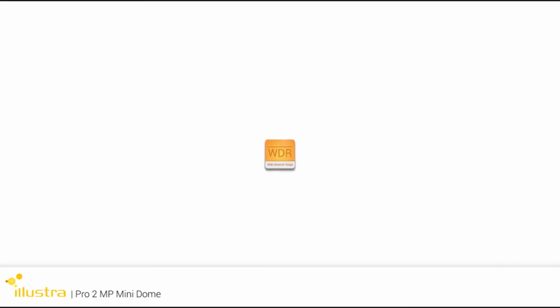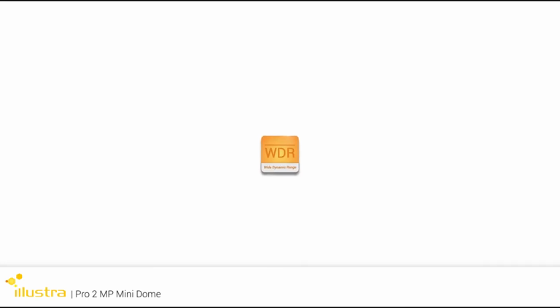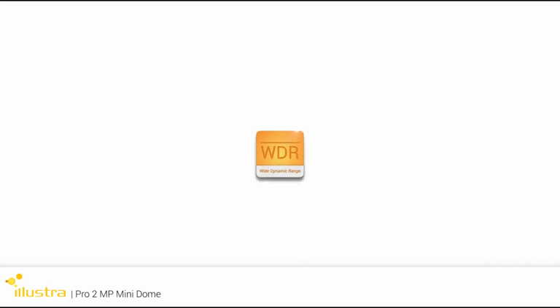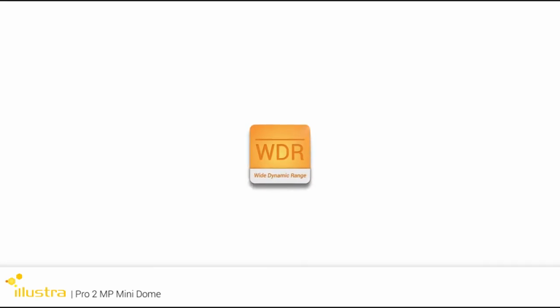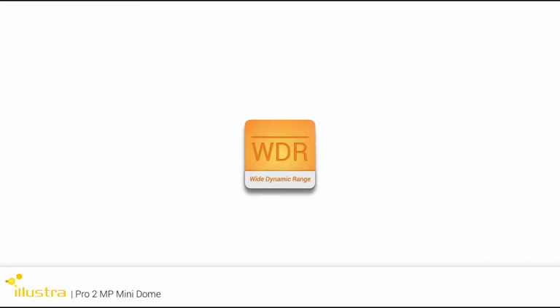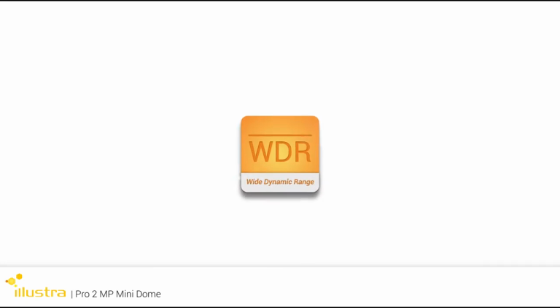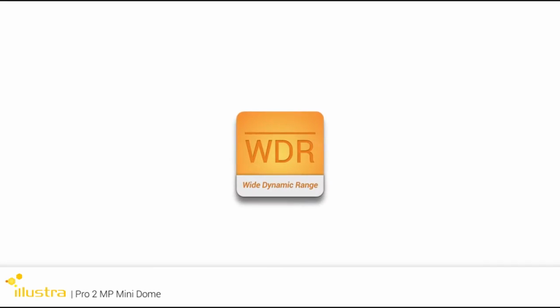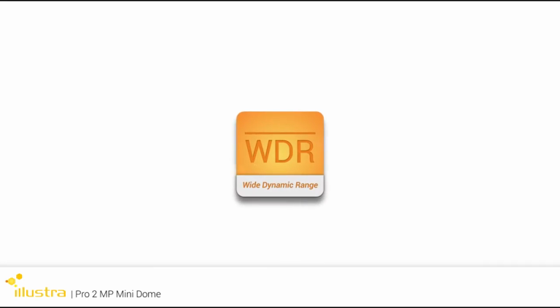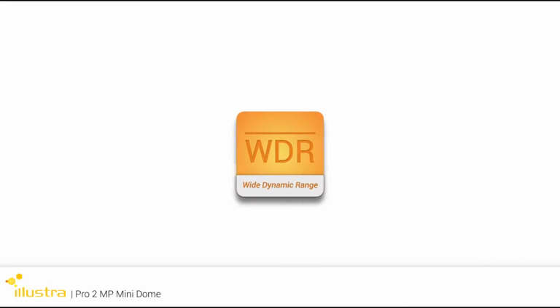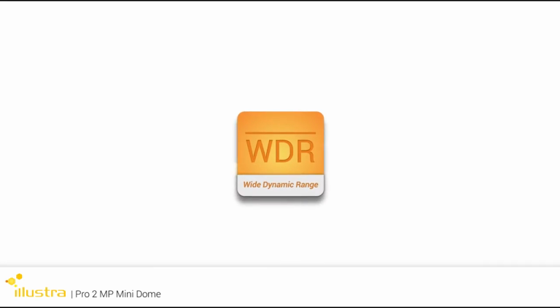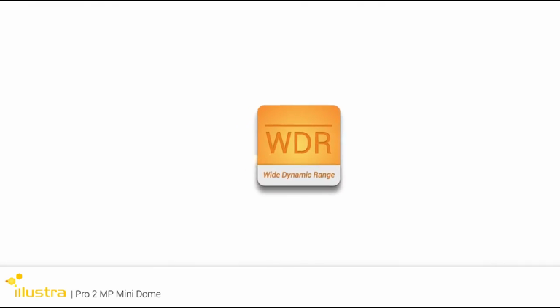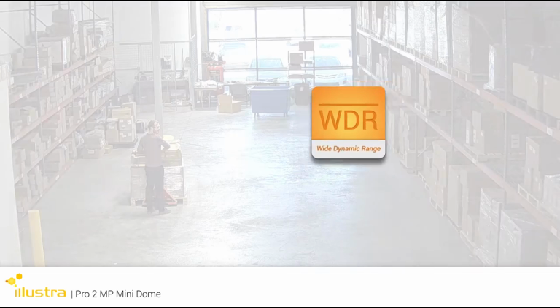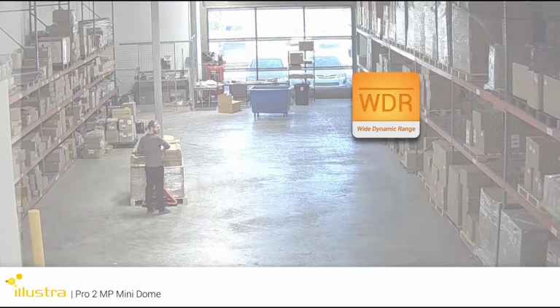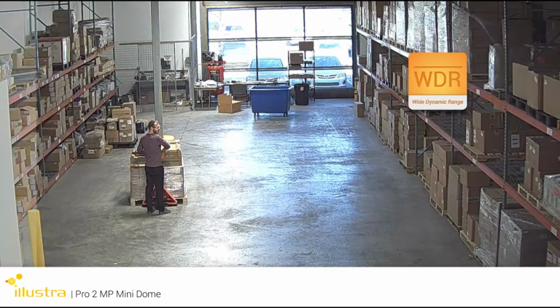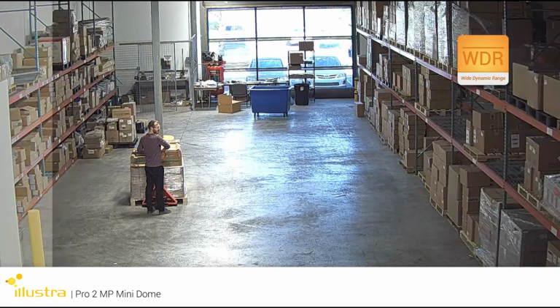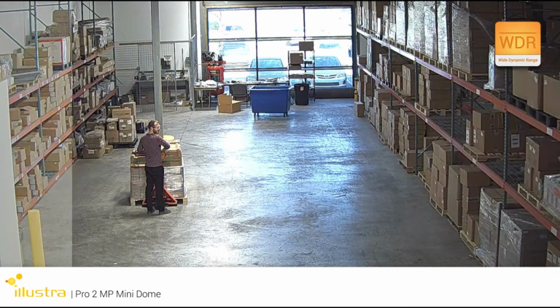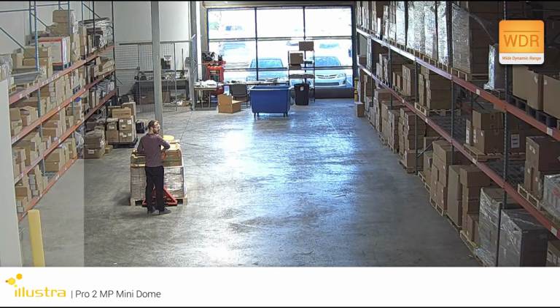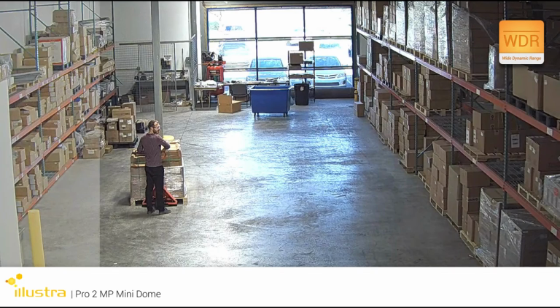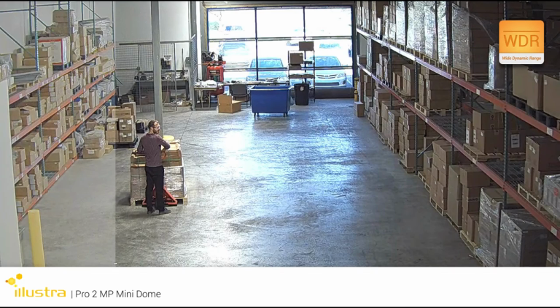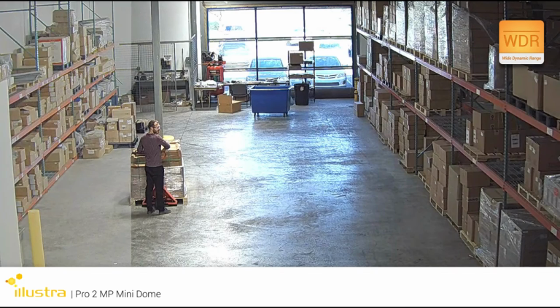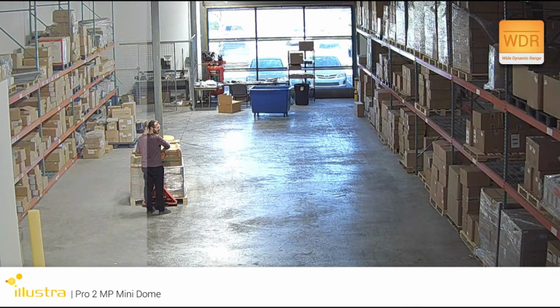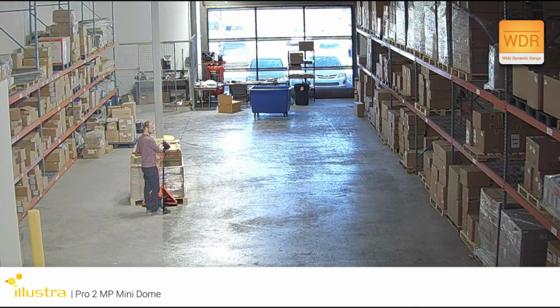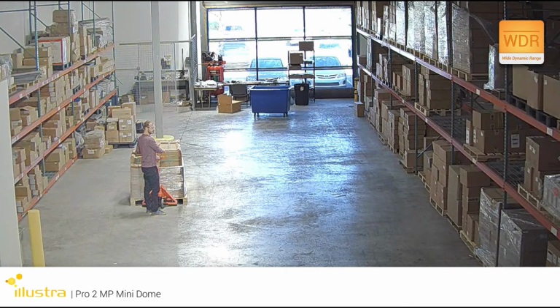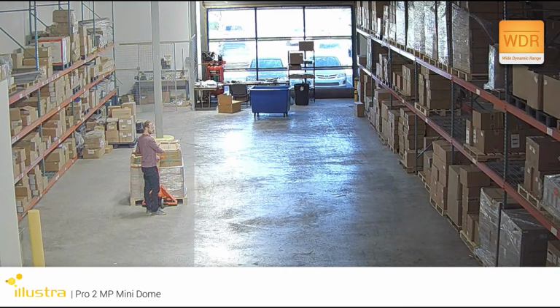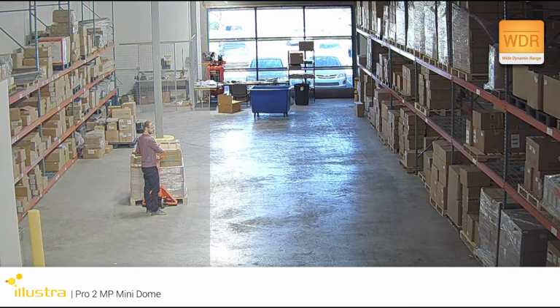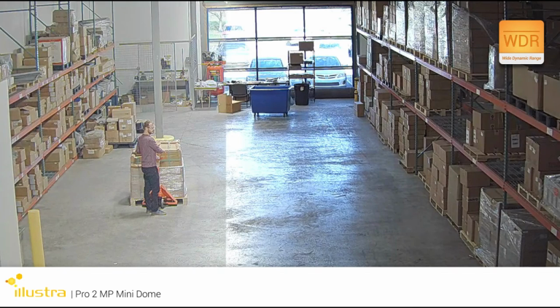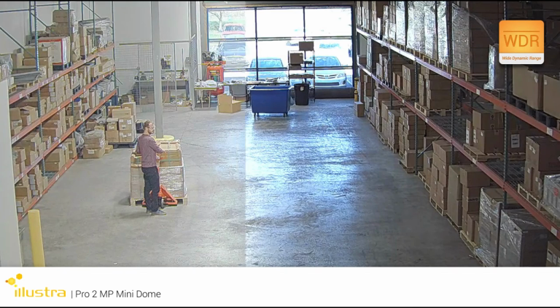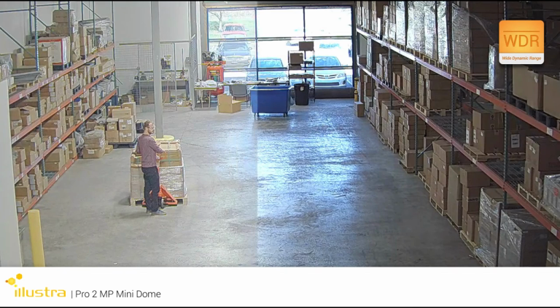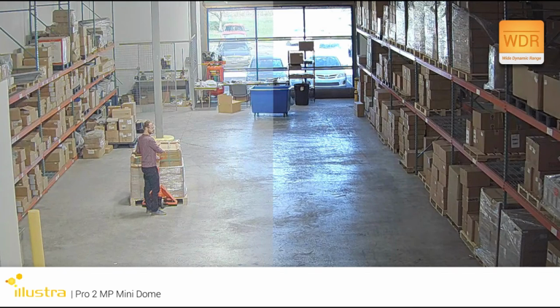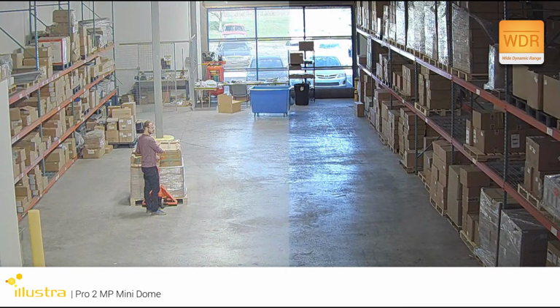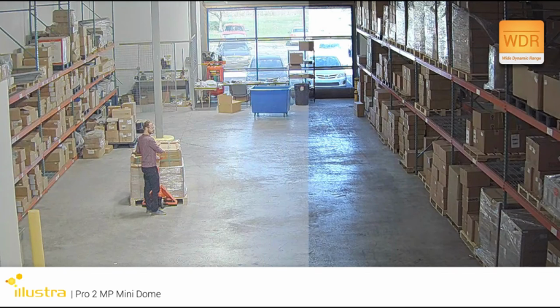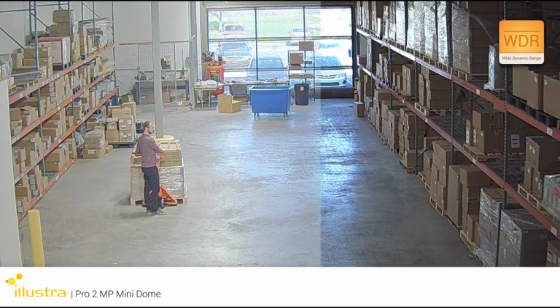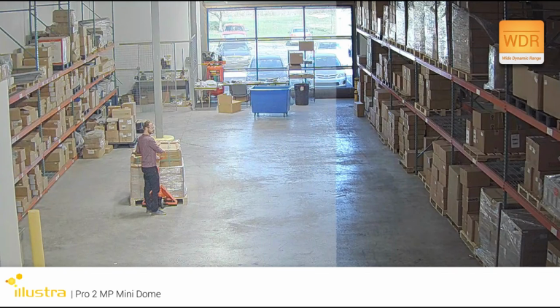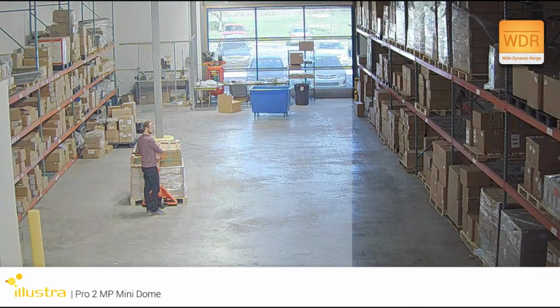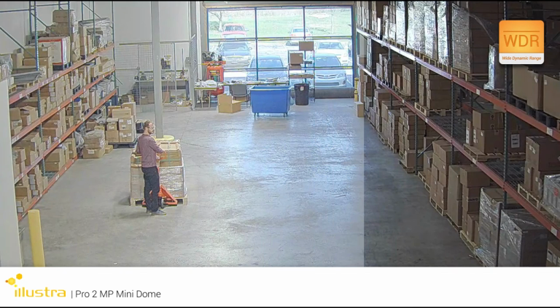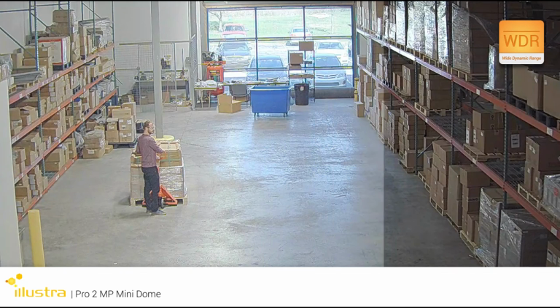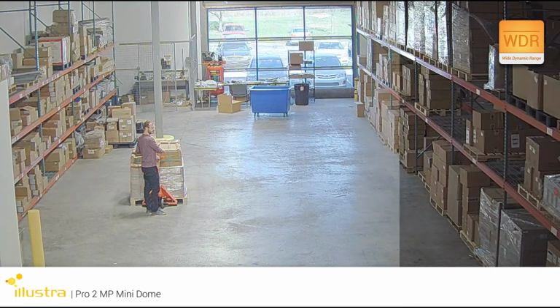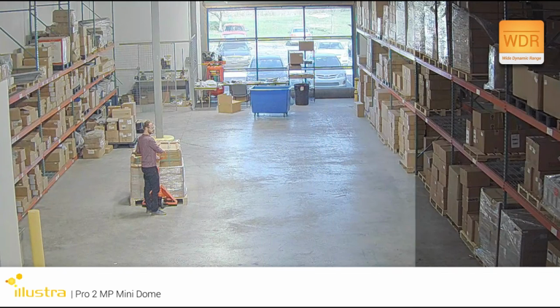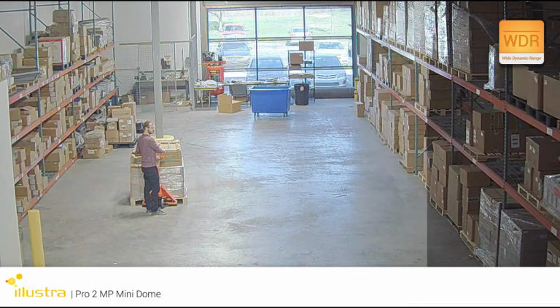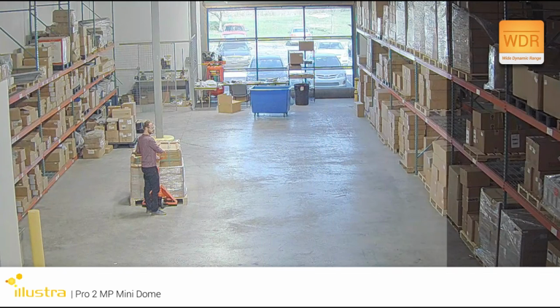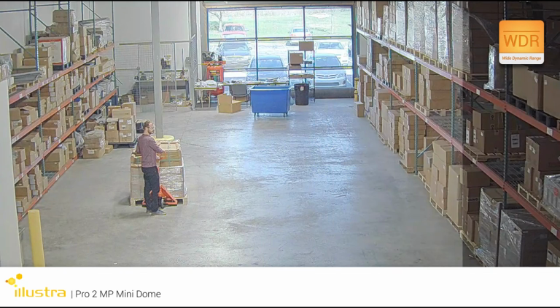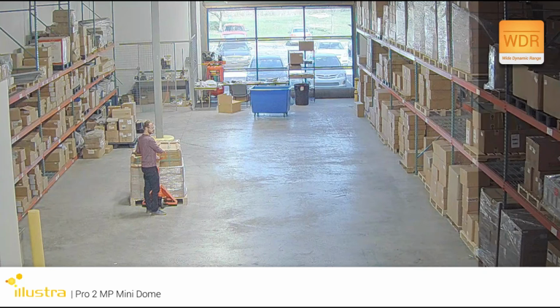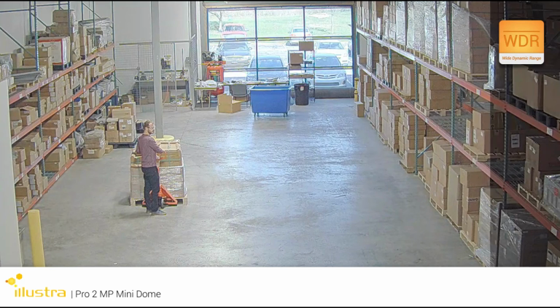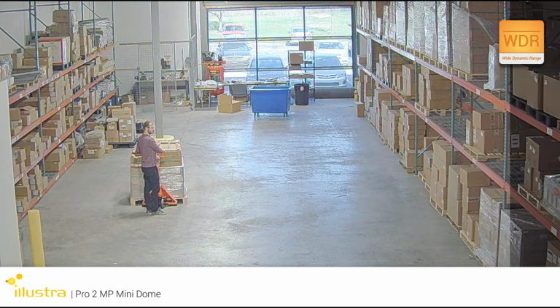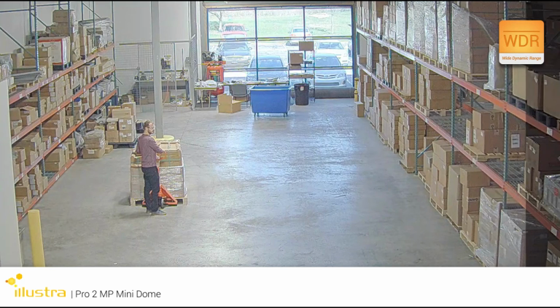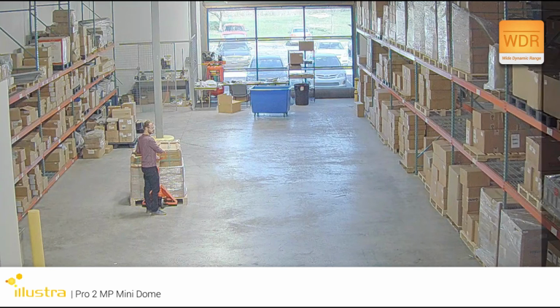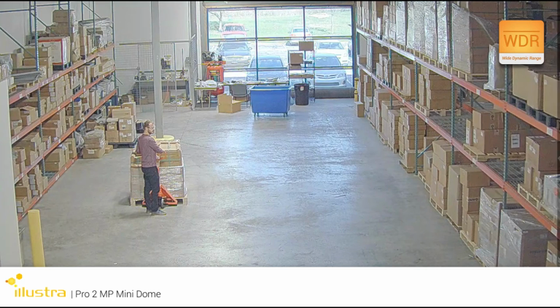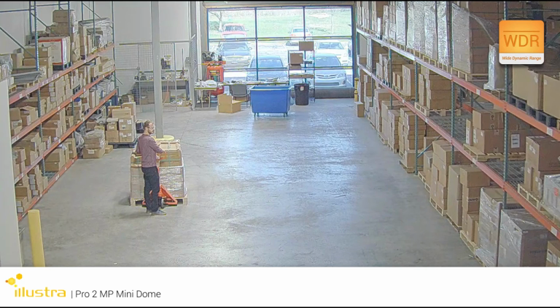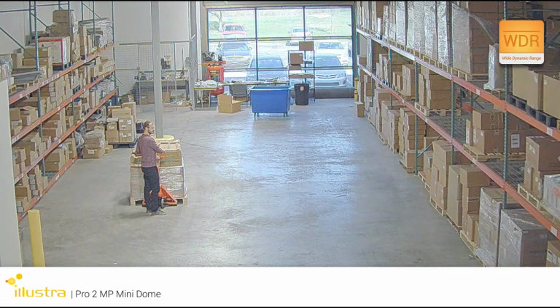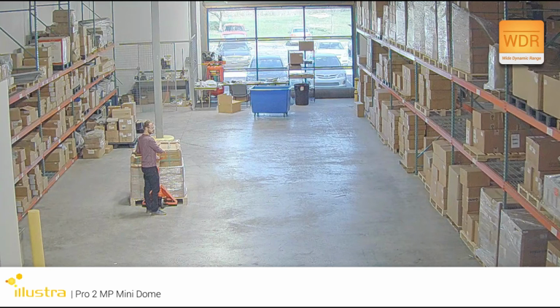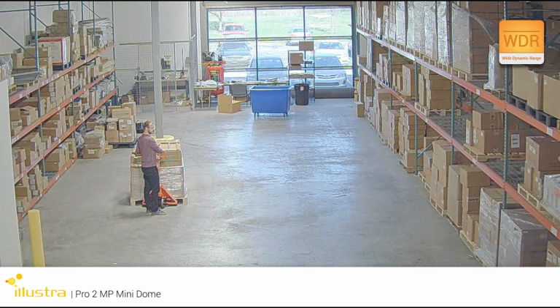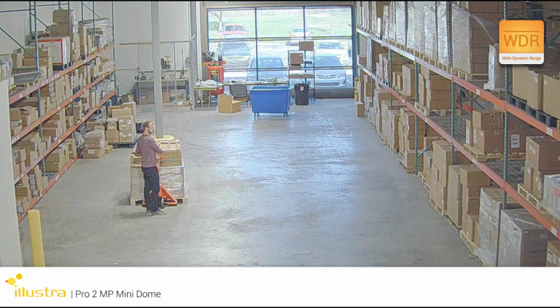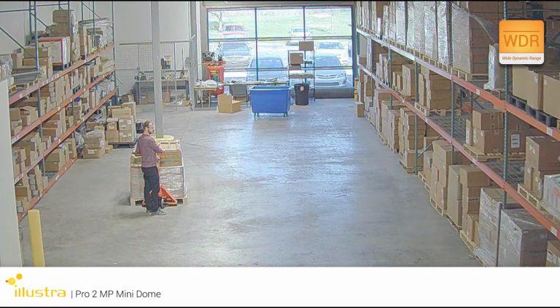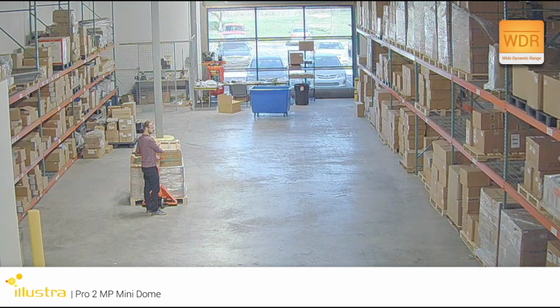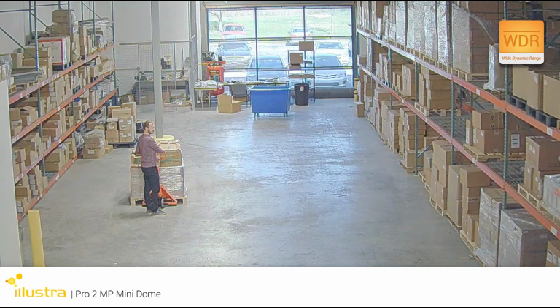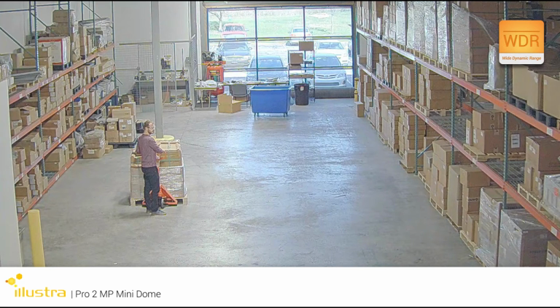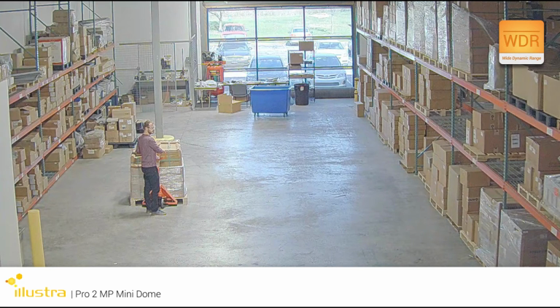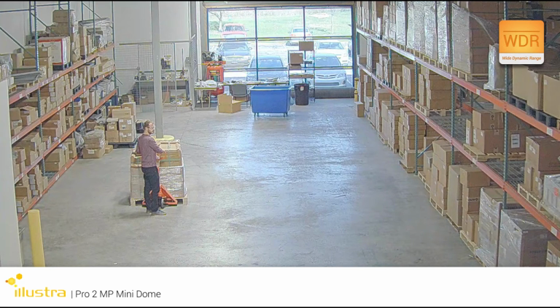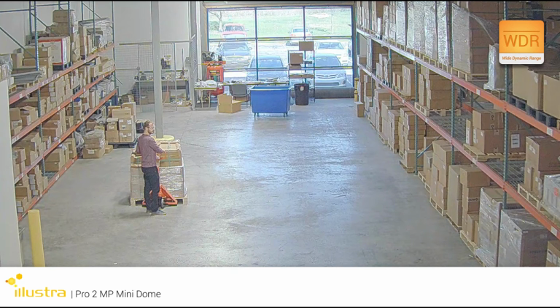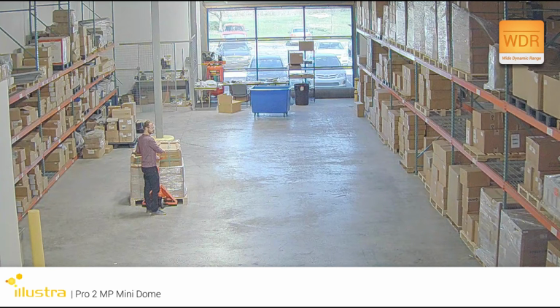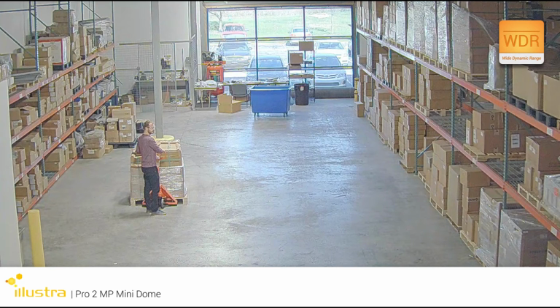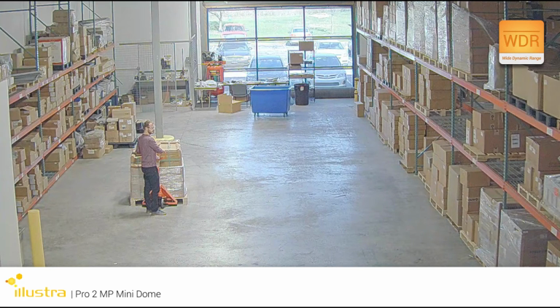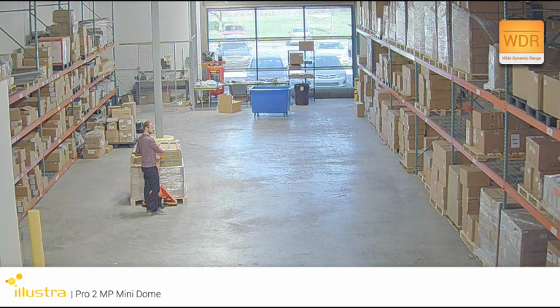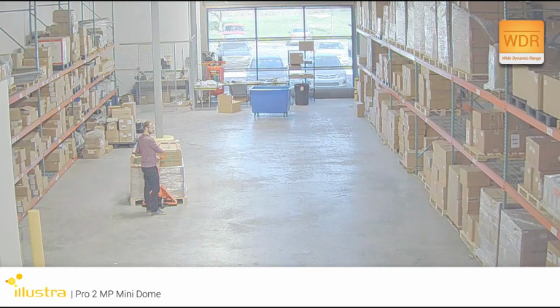The Illustra Pro Mini Dome delivers exceptional video quality in high-contrast lighting with its true wide dynamic range of 100 dB.